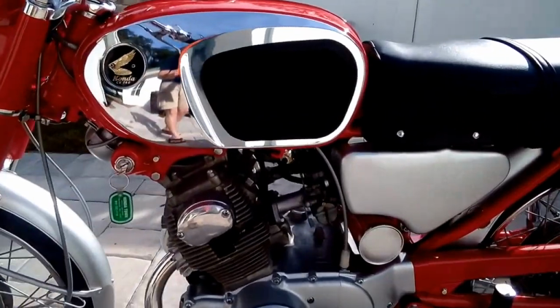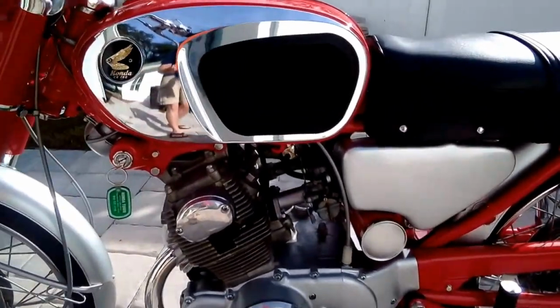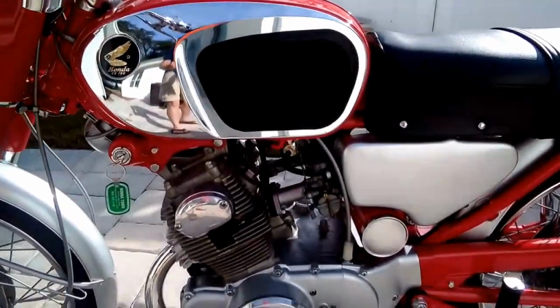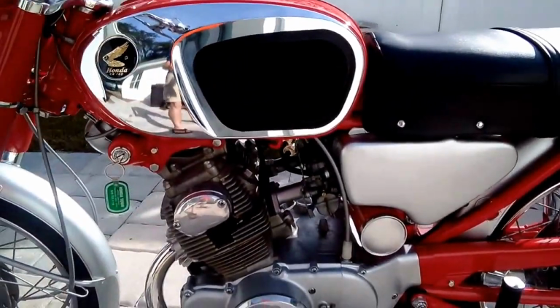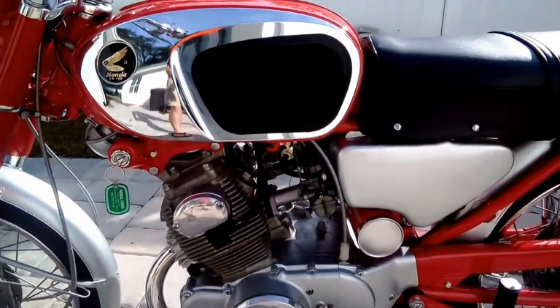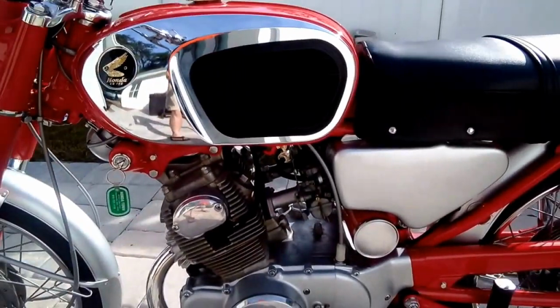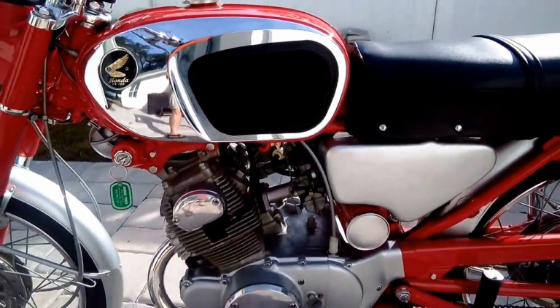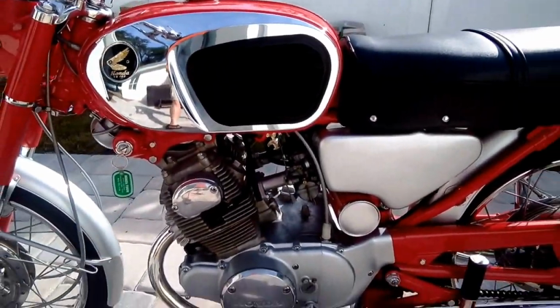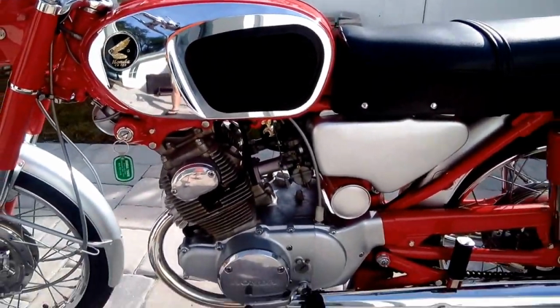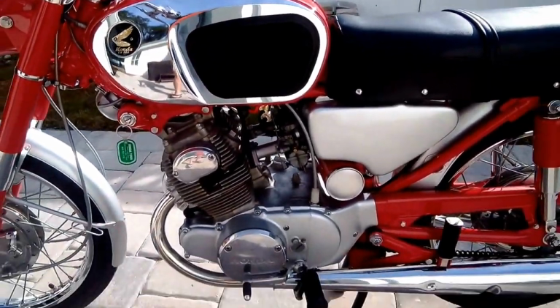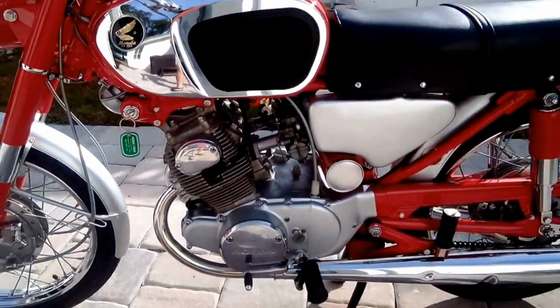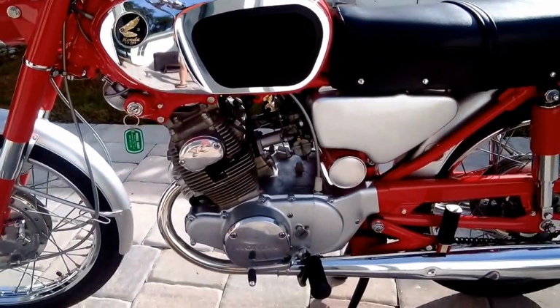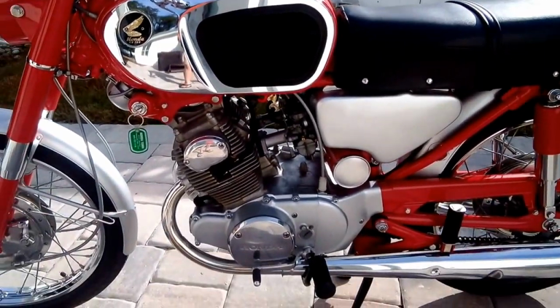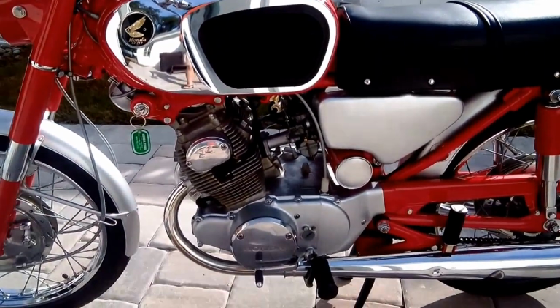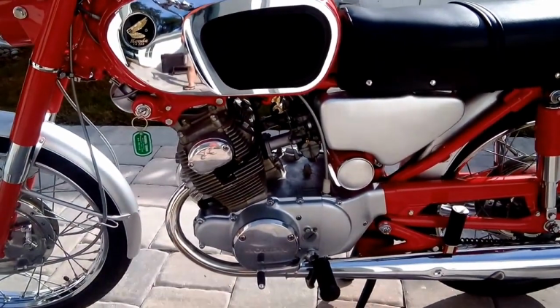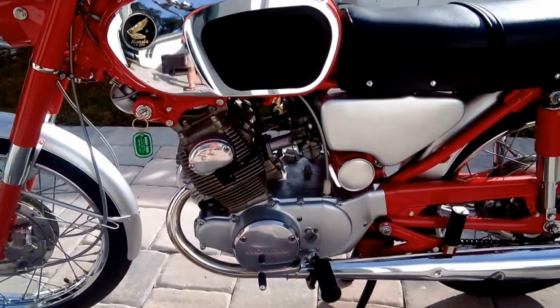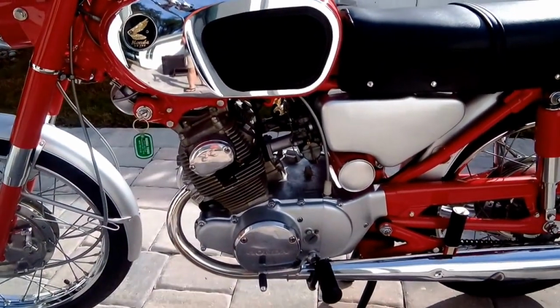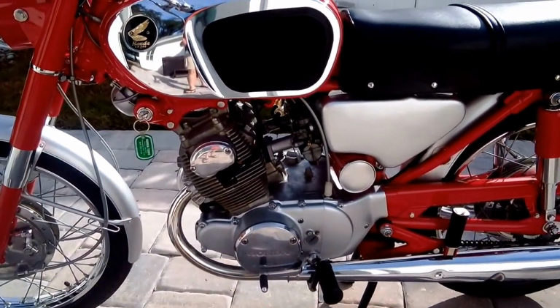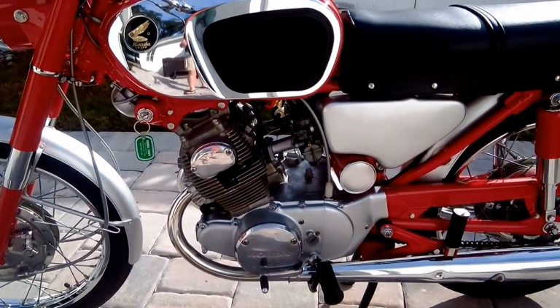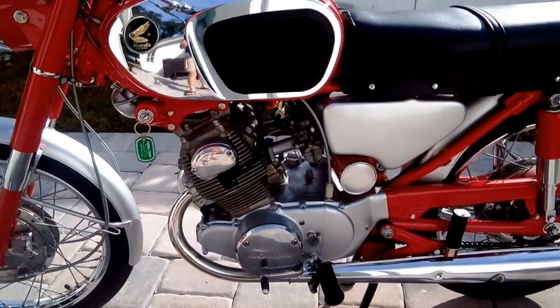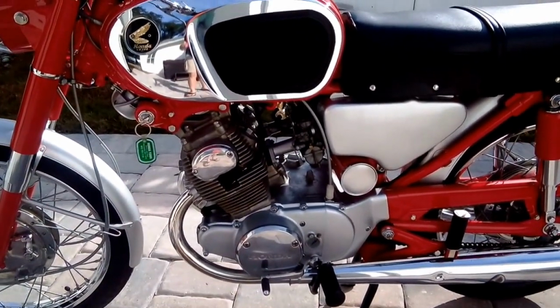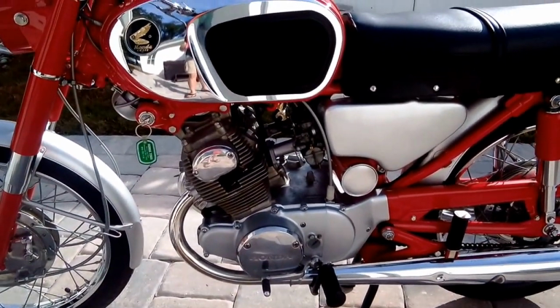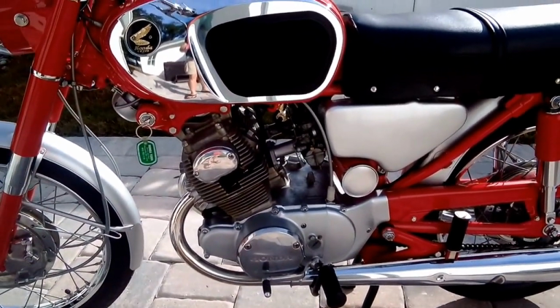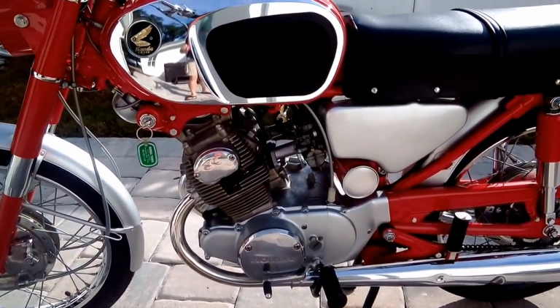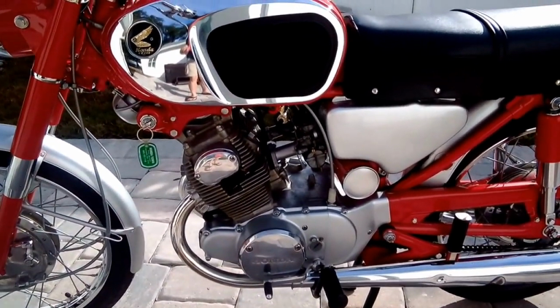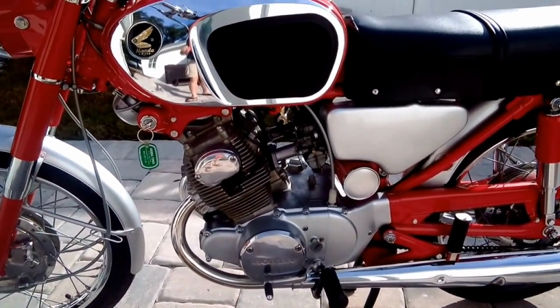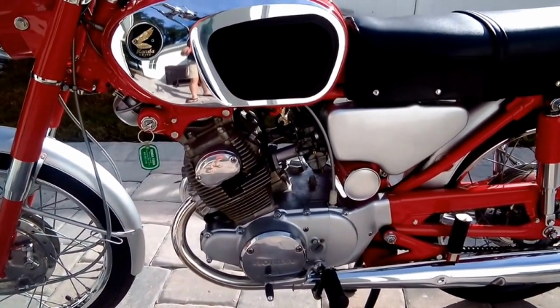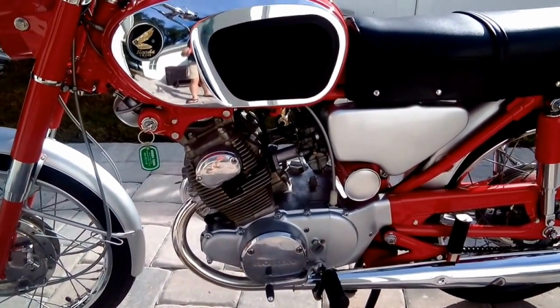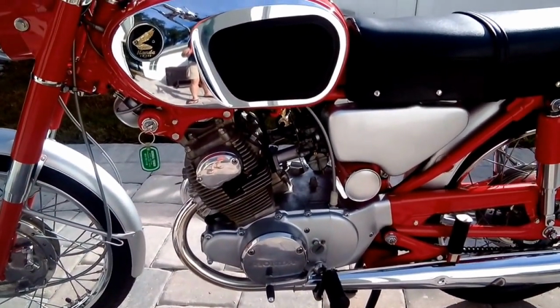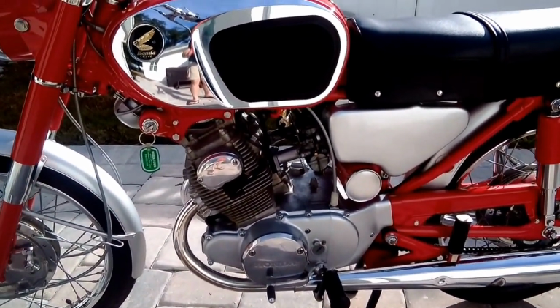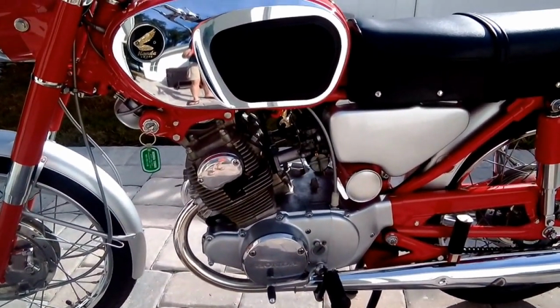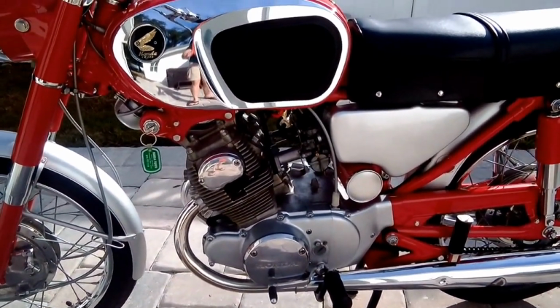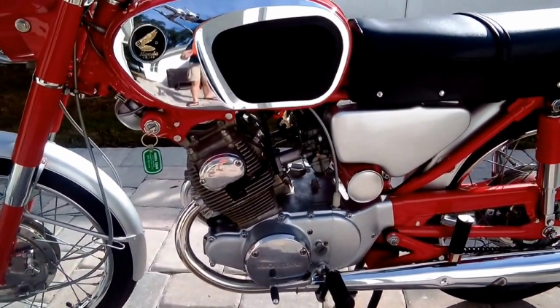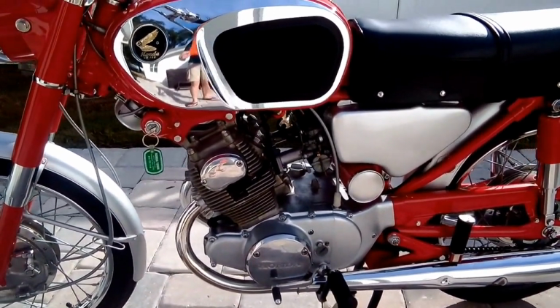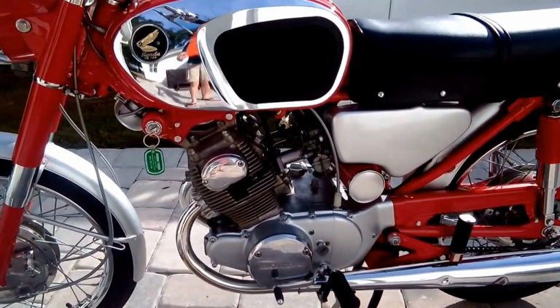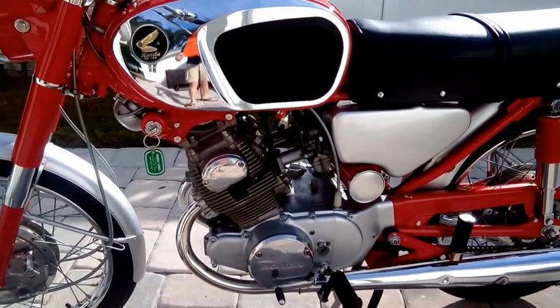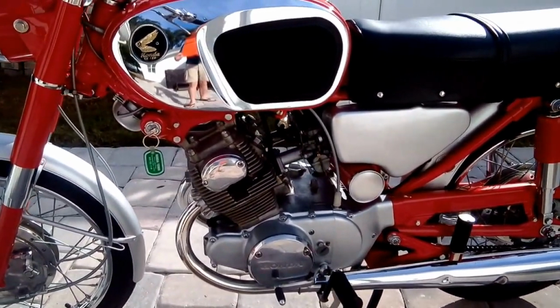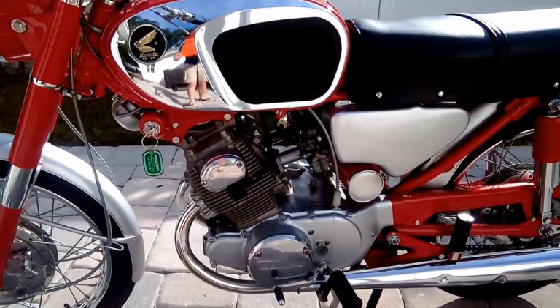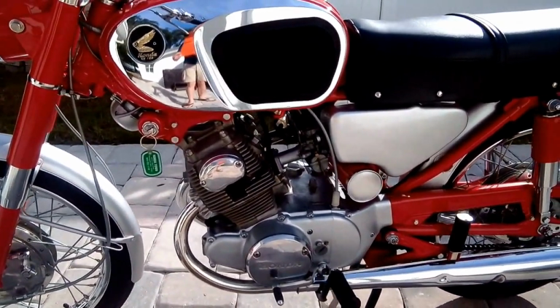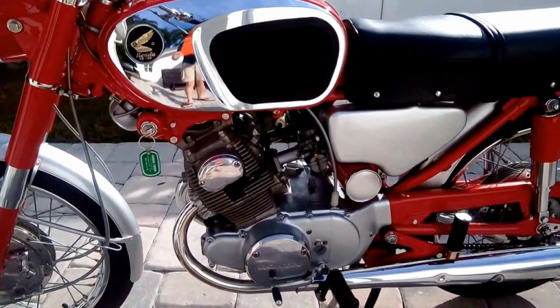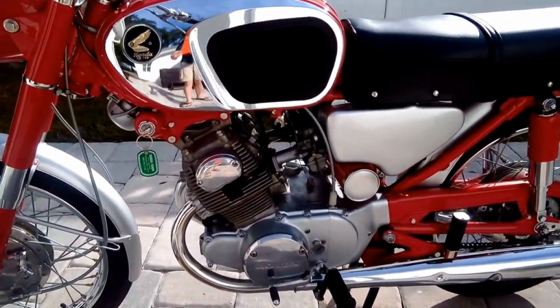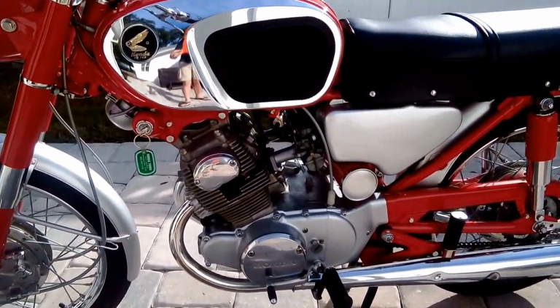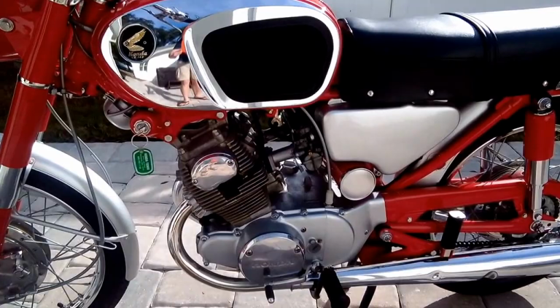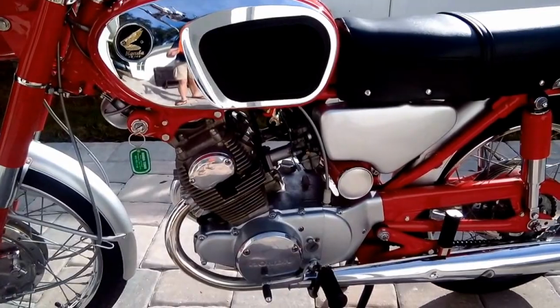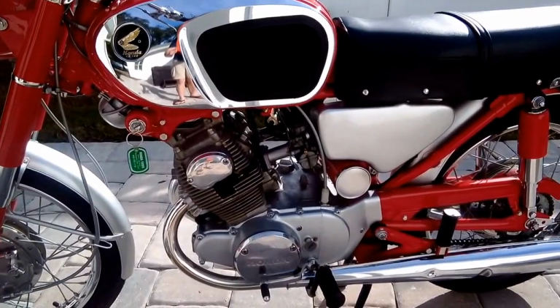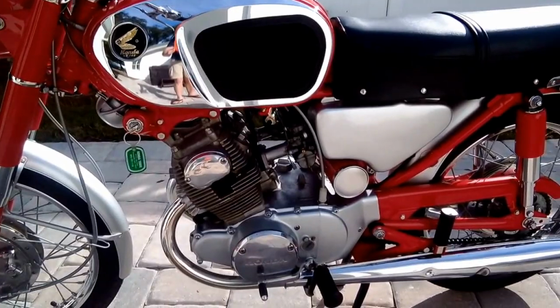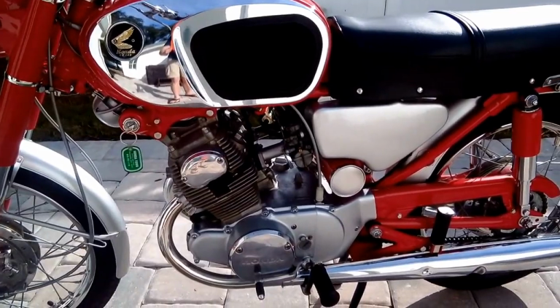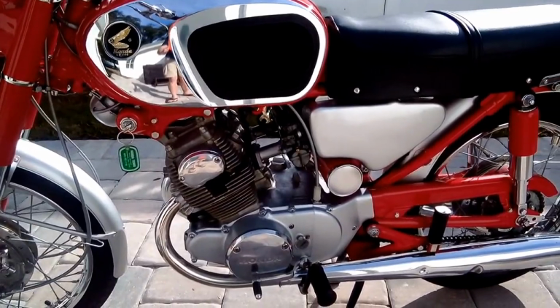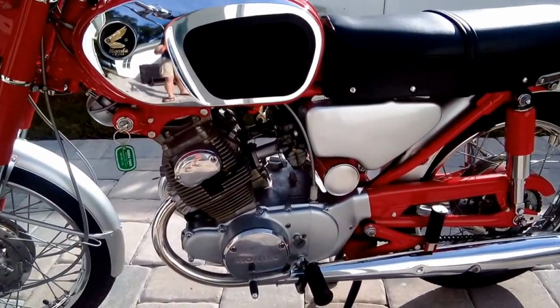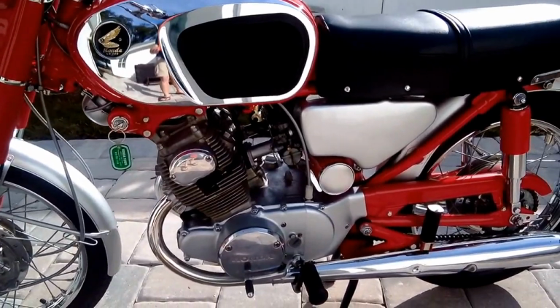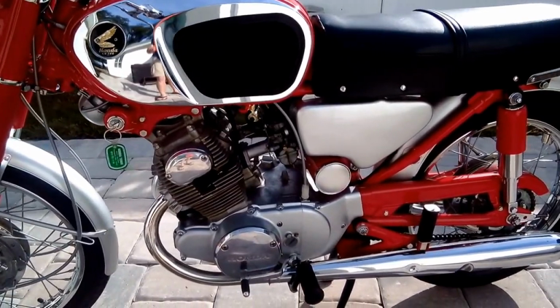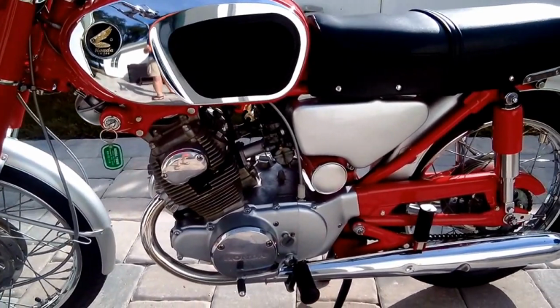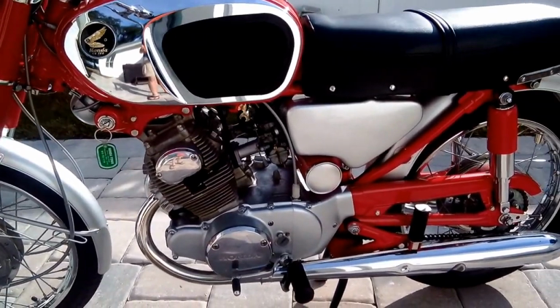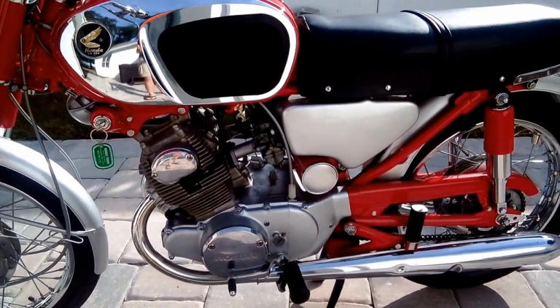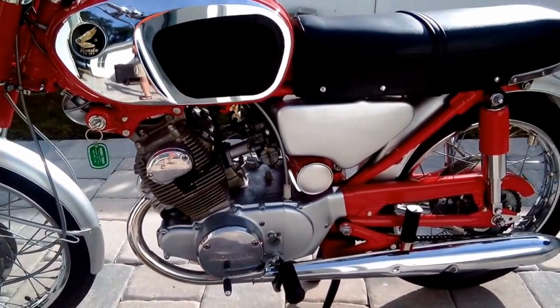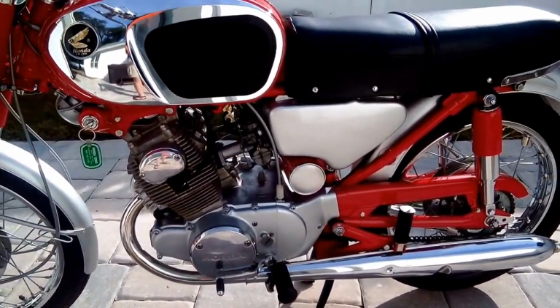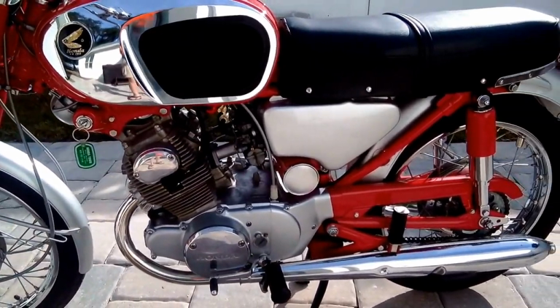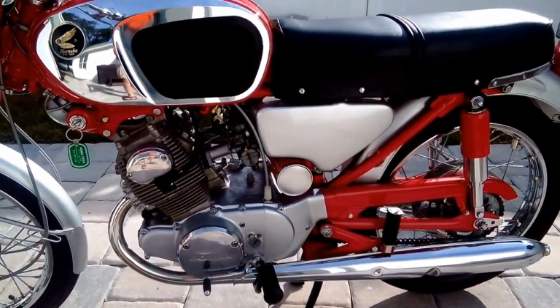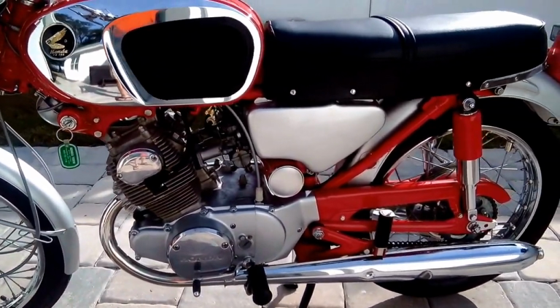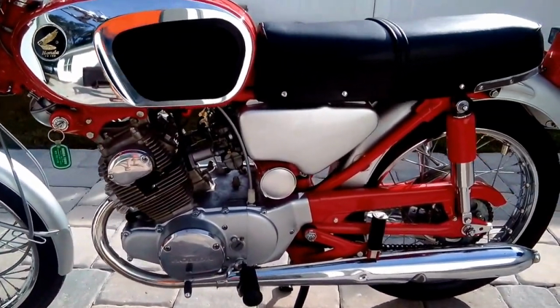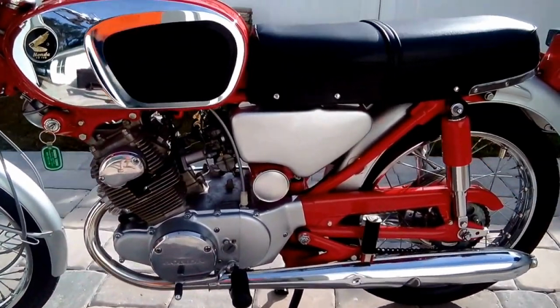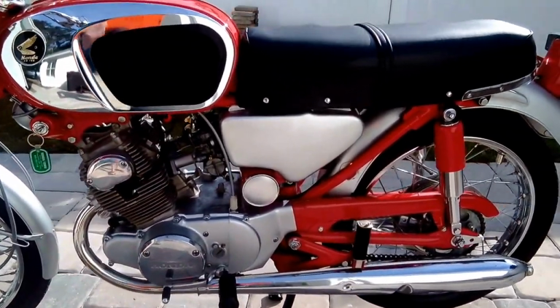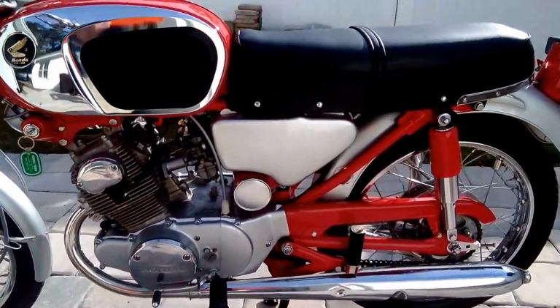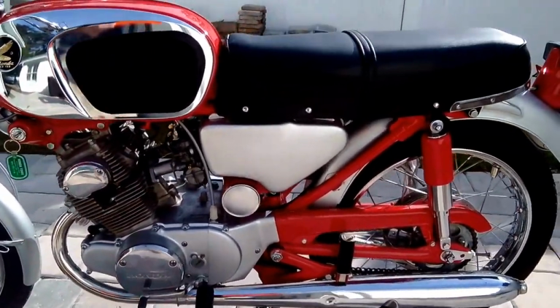The engine's in great state of tune. It's been timed, it's got new plugs, the tappet clearances were checked, and the oil slinger has been cleaned out.